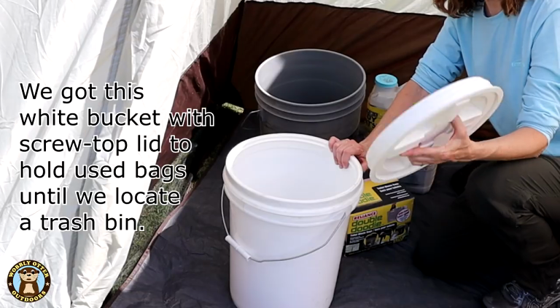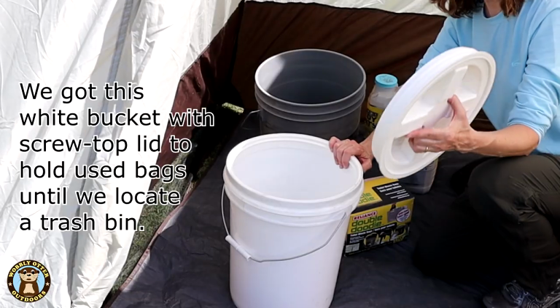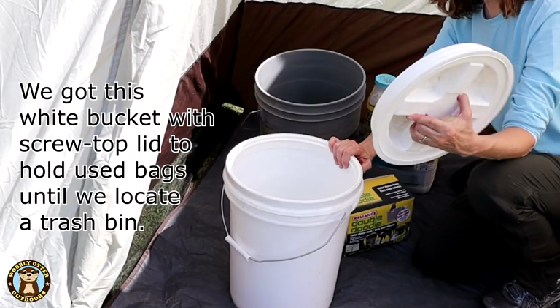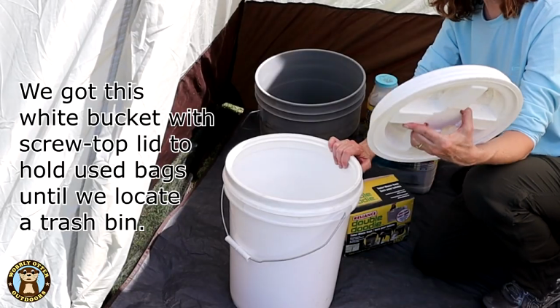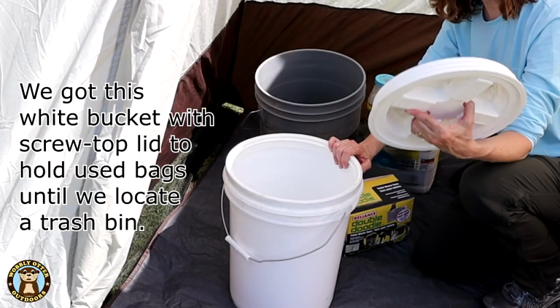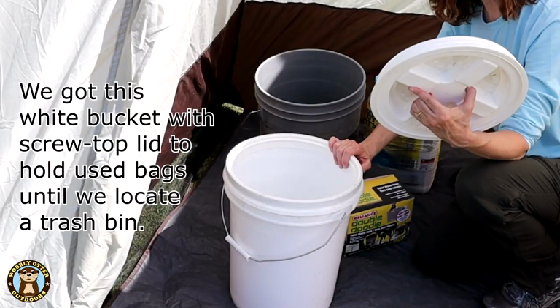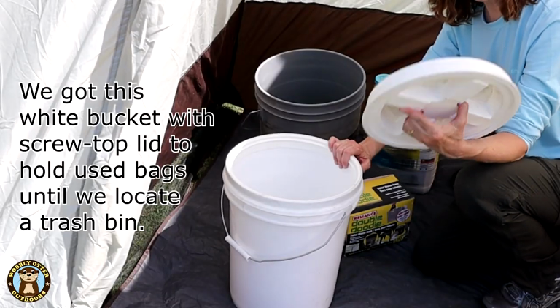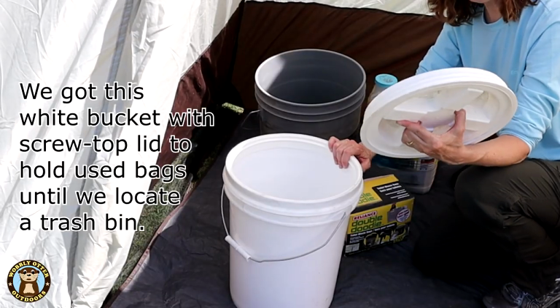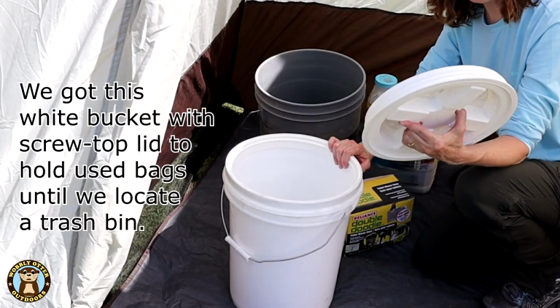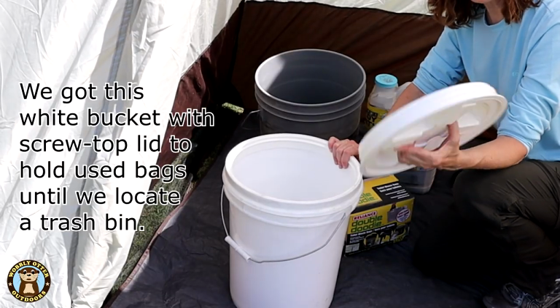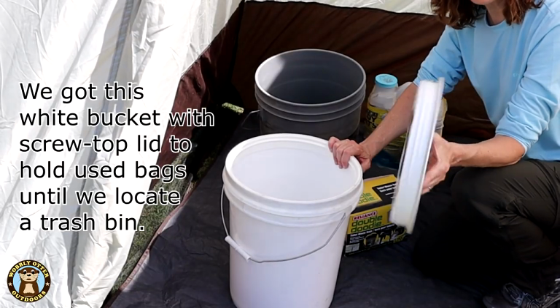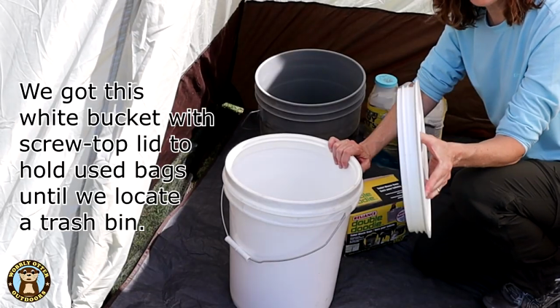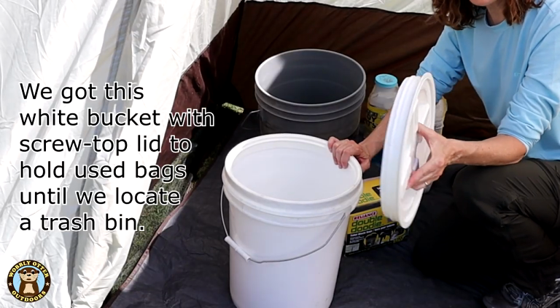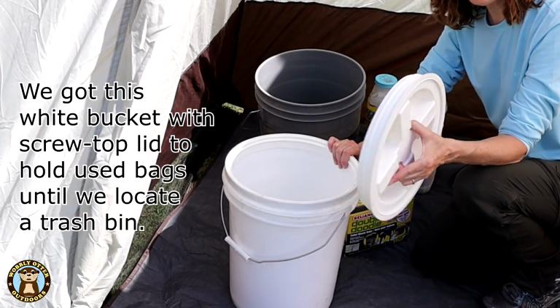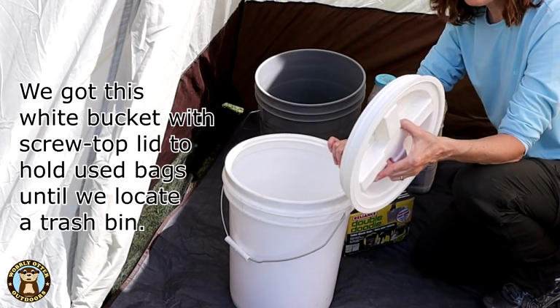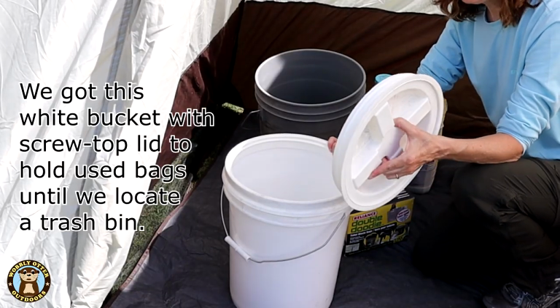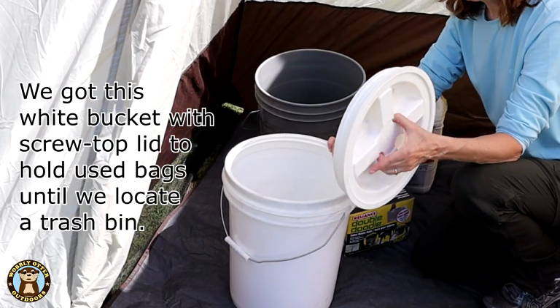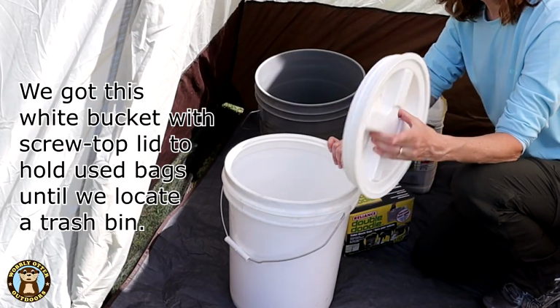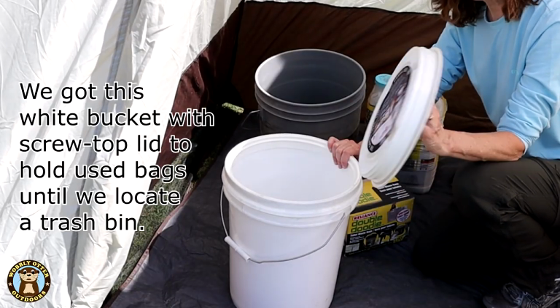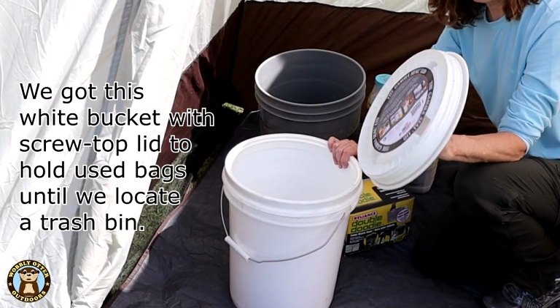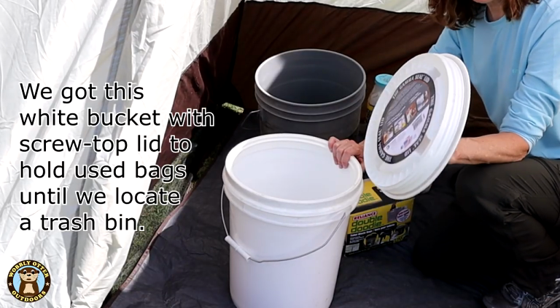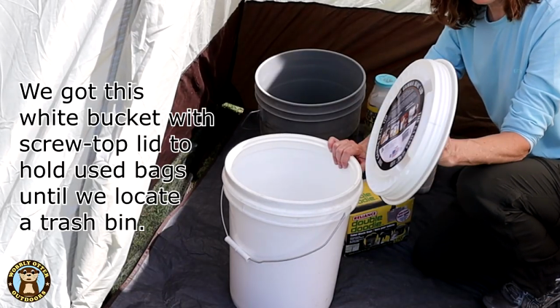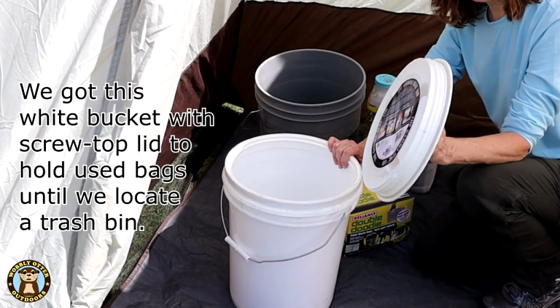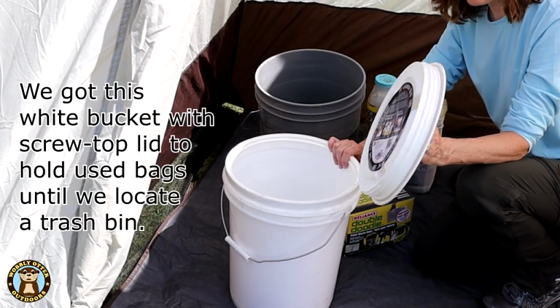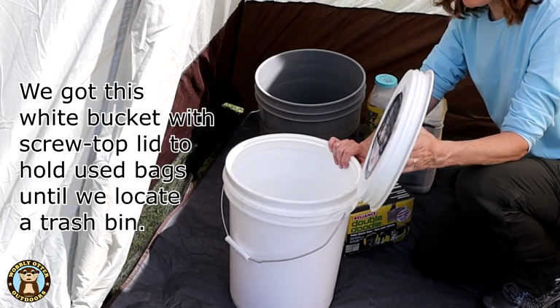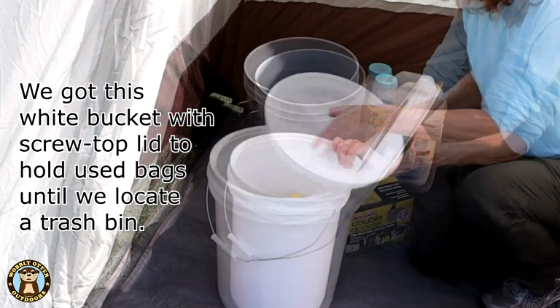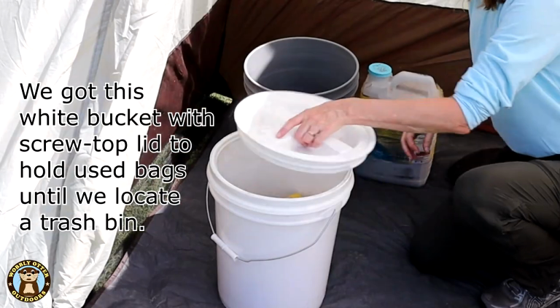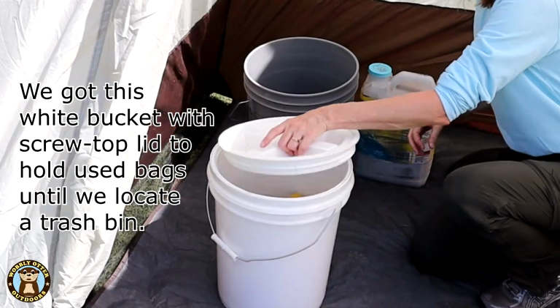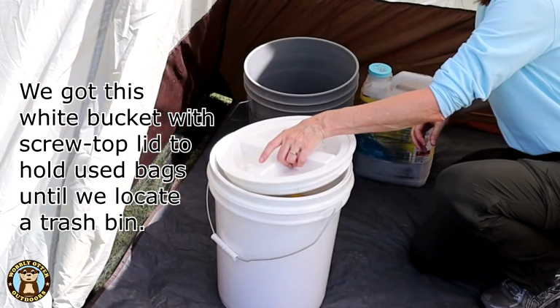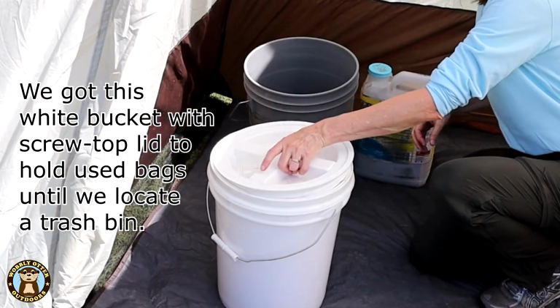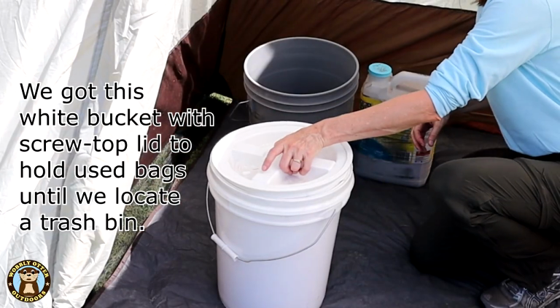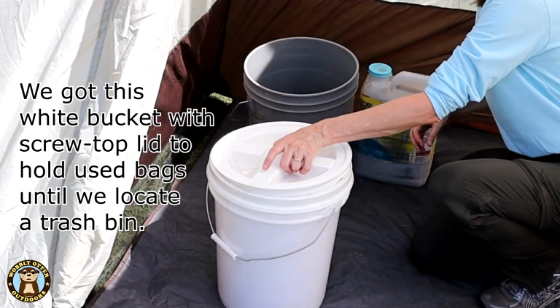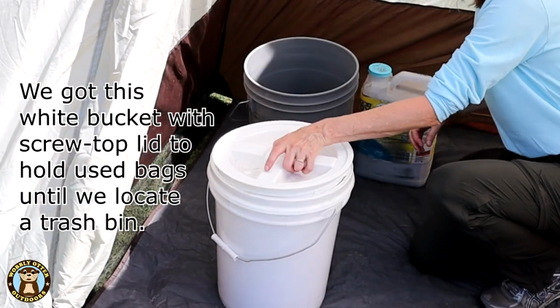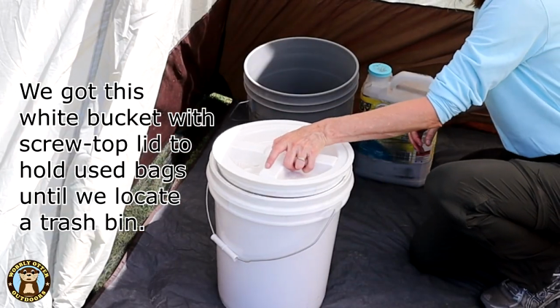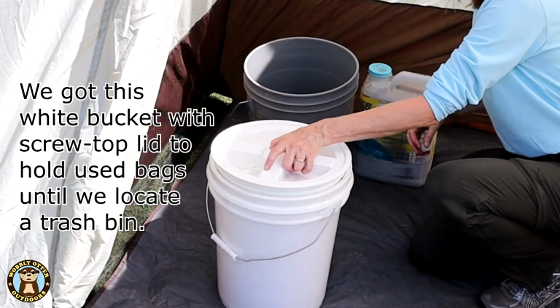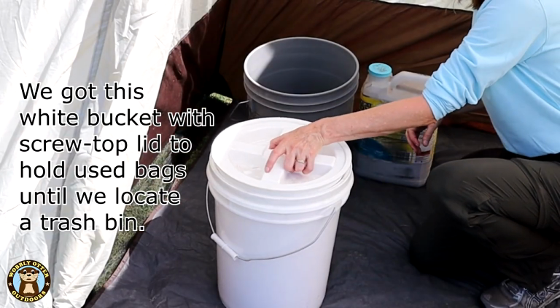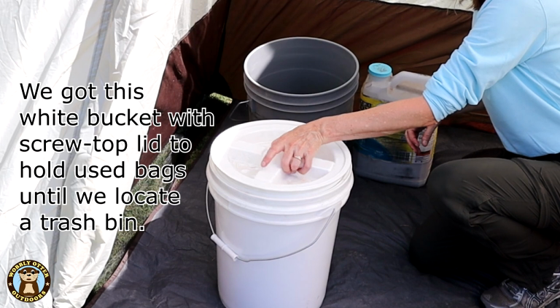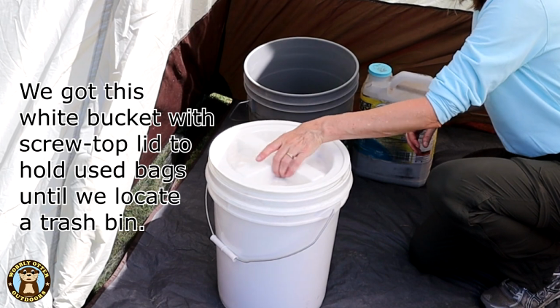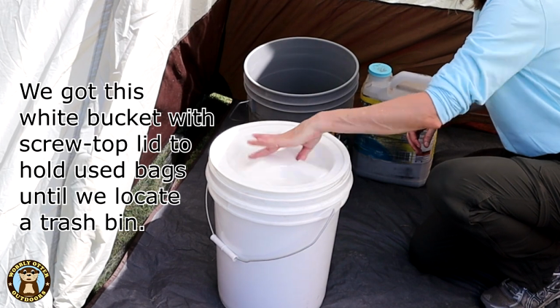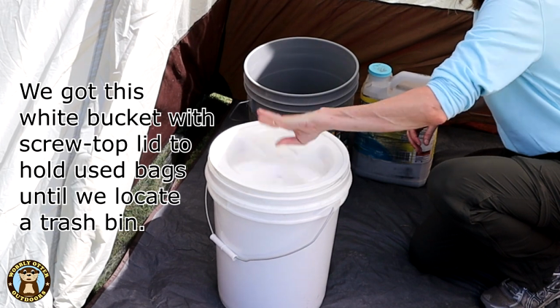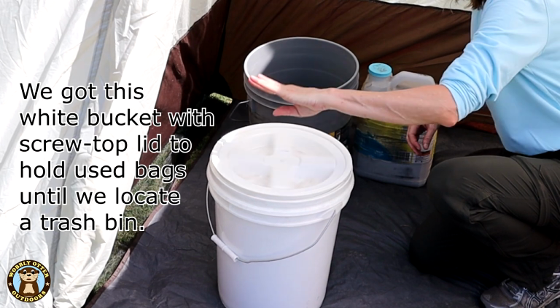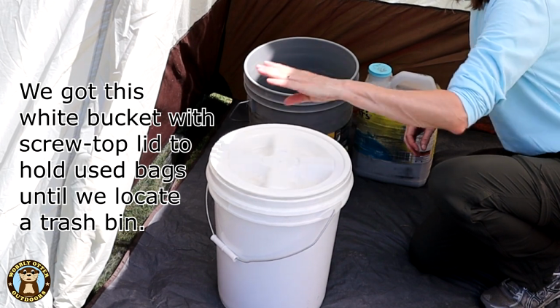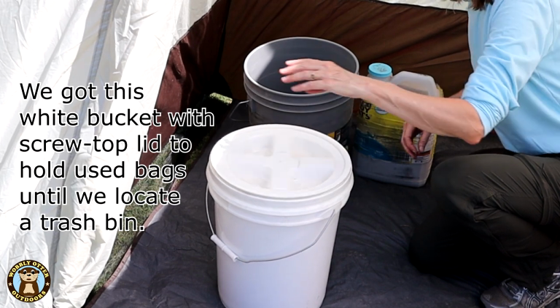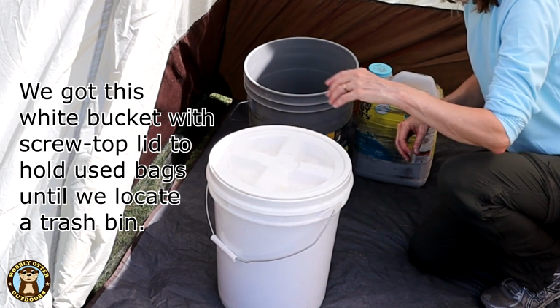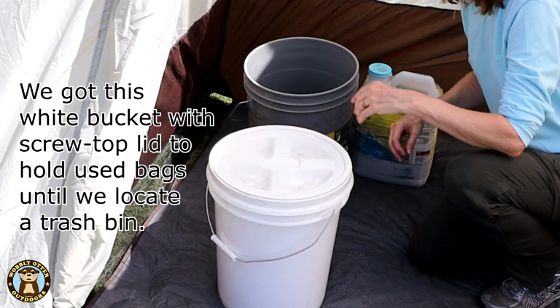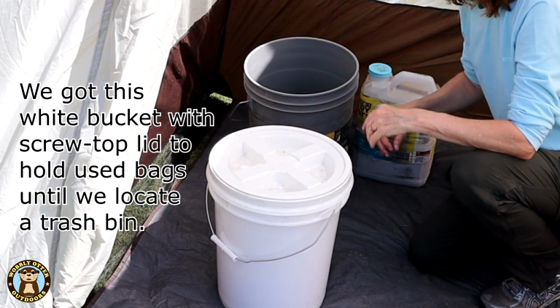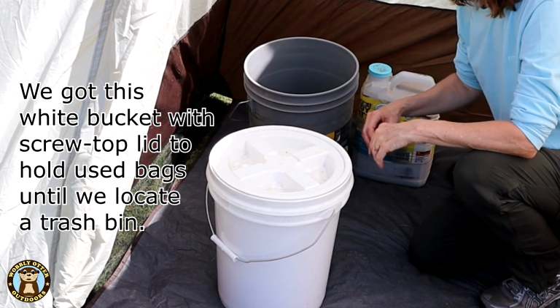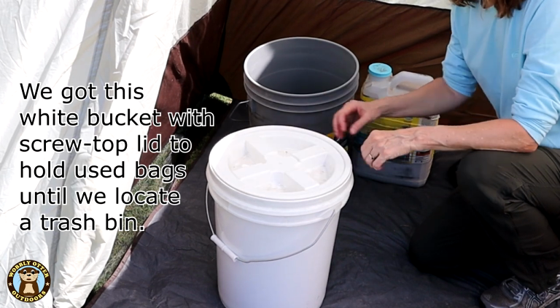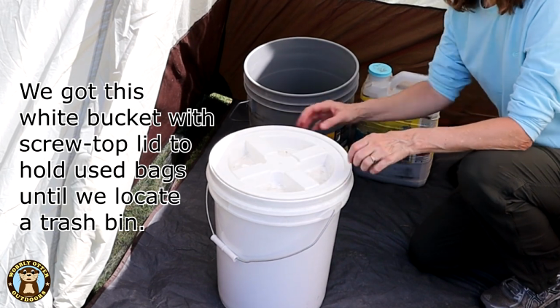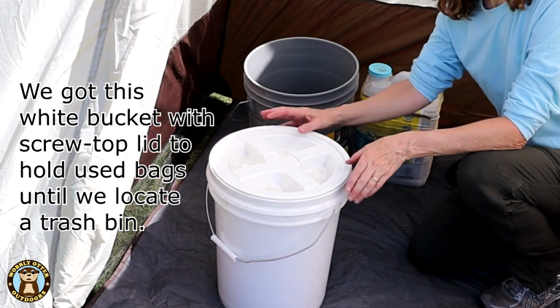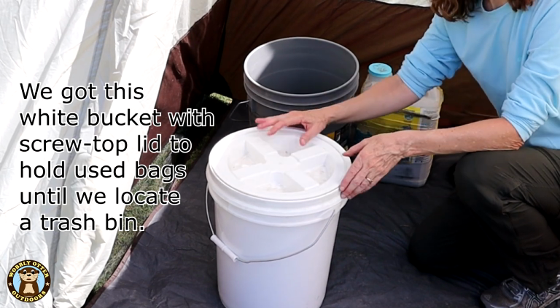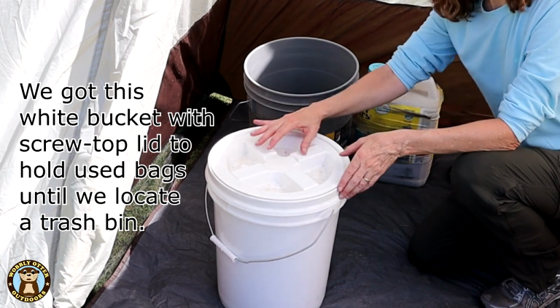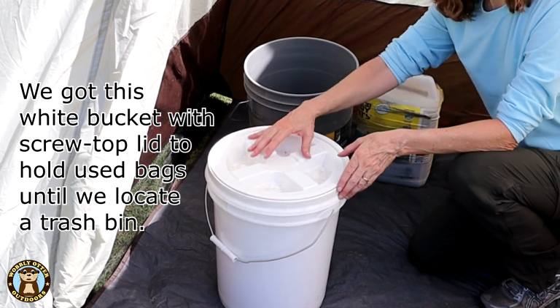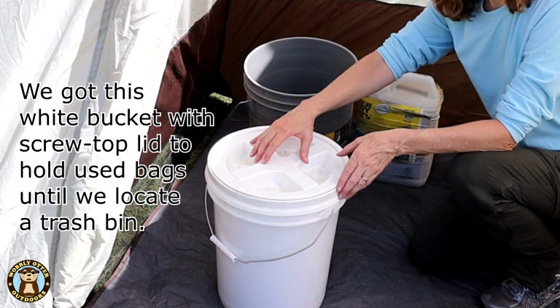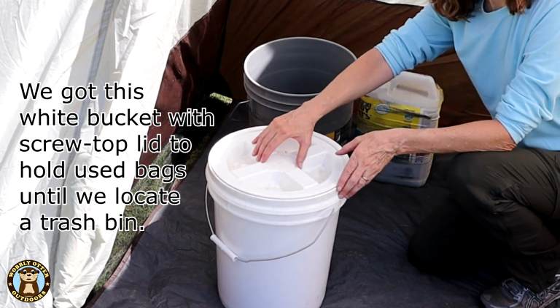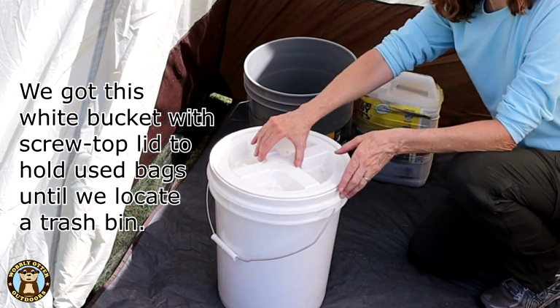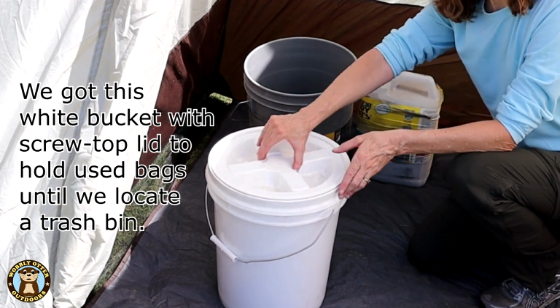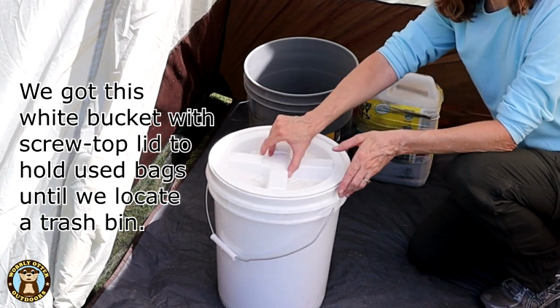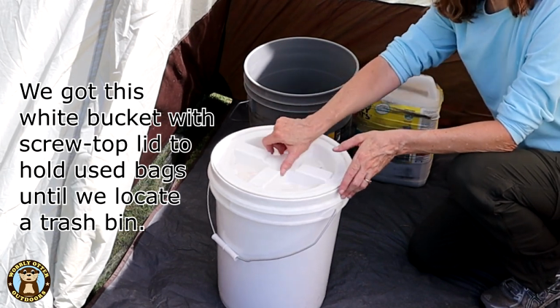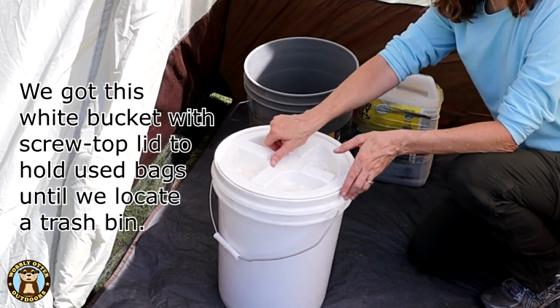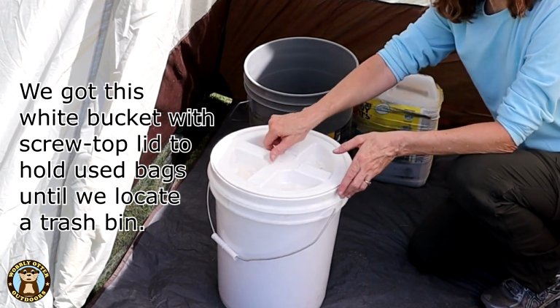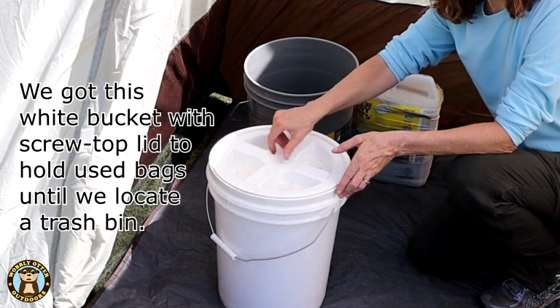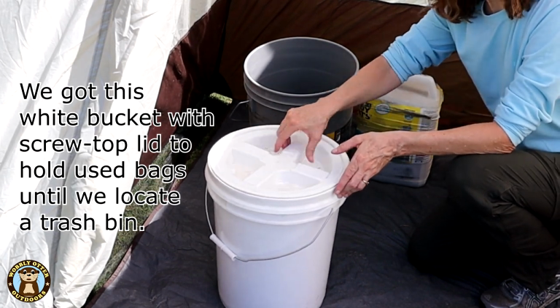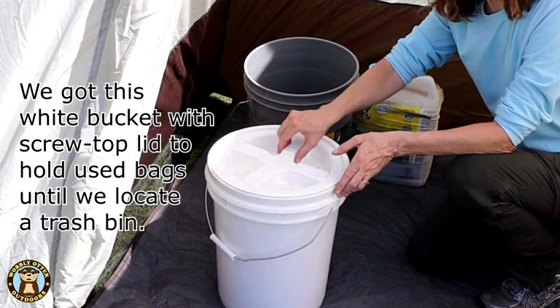We got this white bucket with a cool screw-top lid to hold the used bags while we're boondocking until we can locate a trash bin.